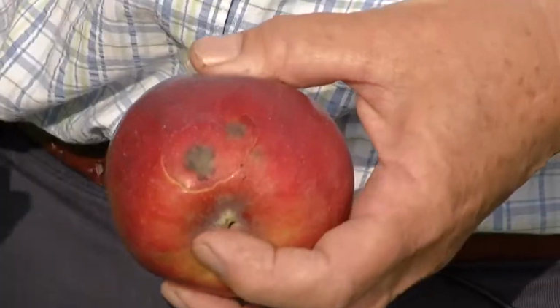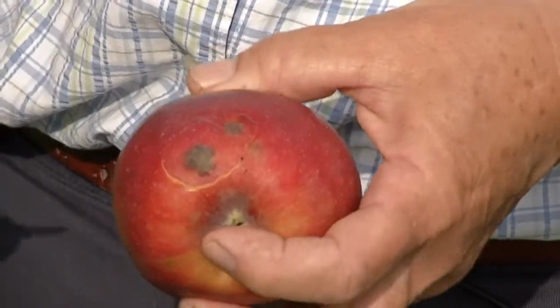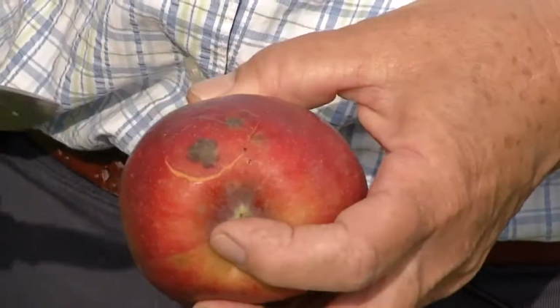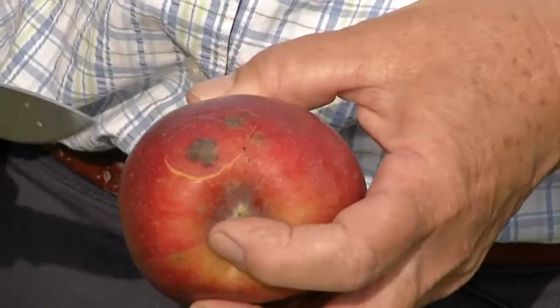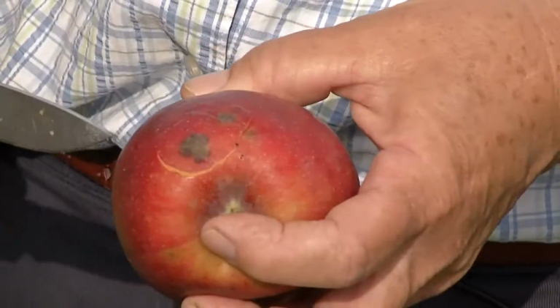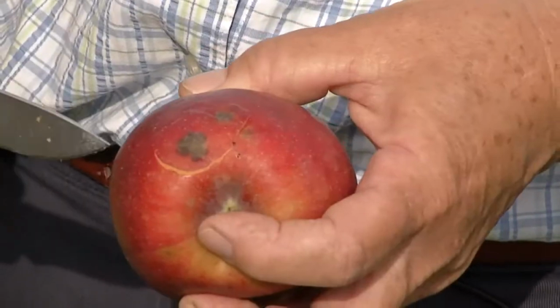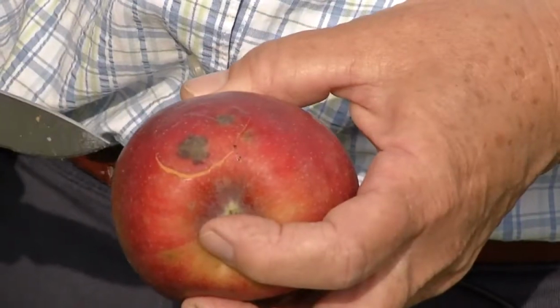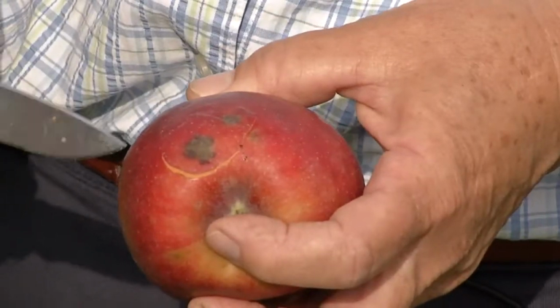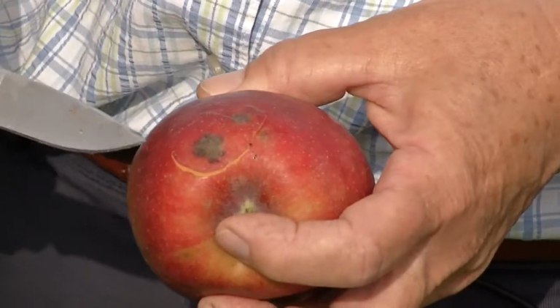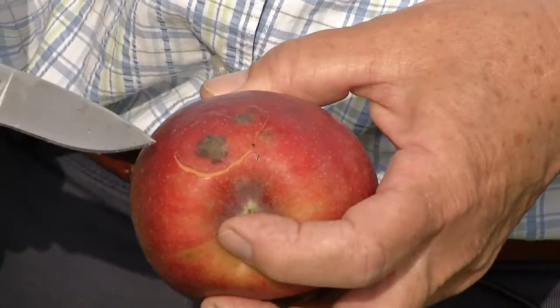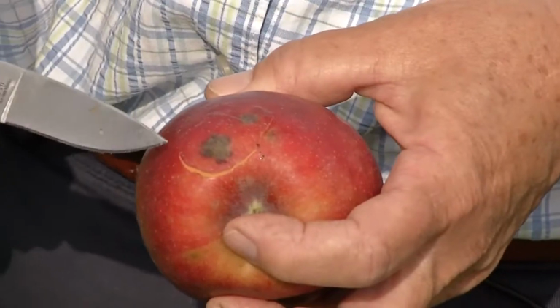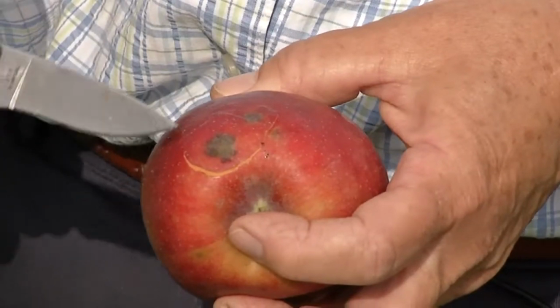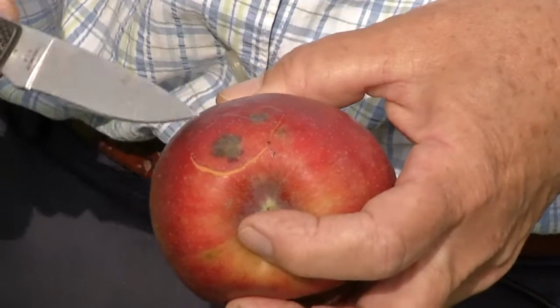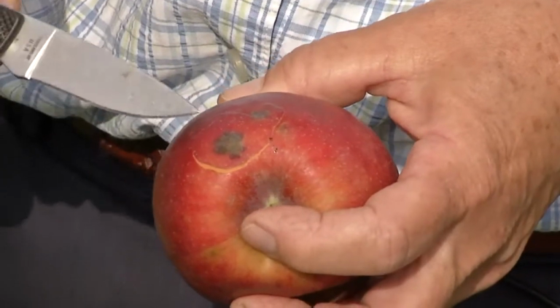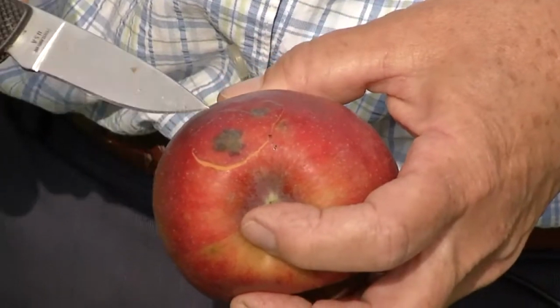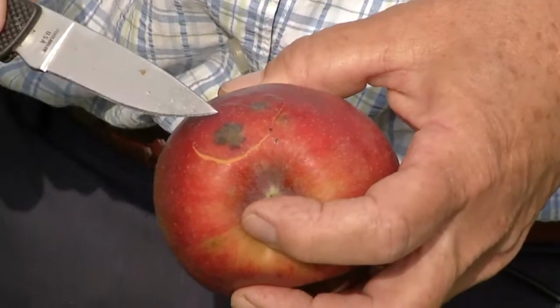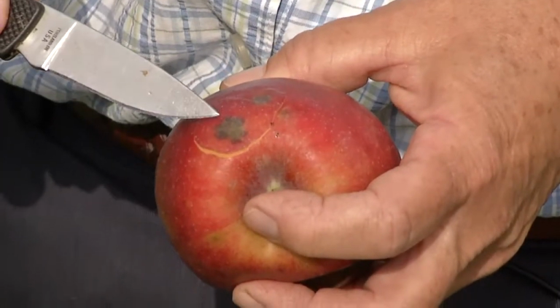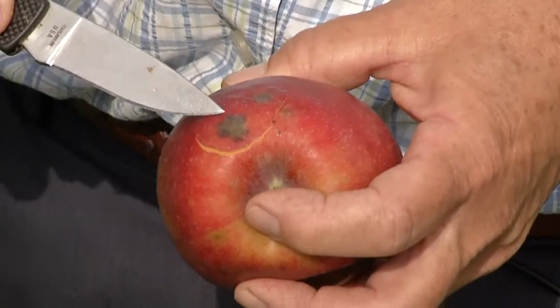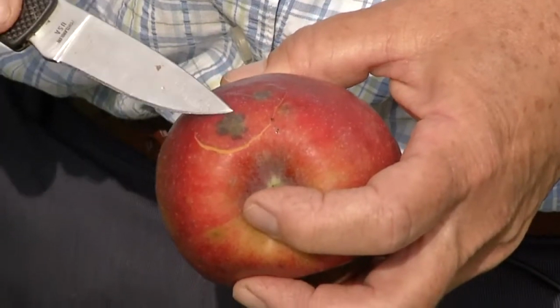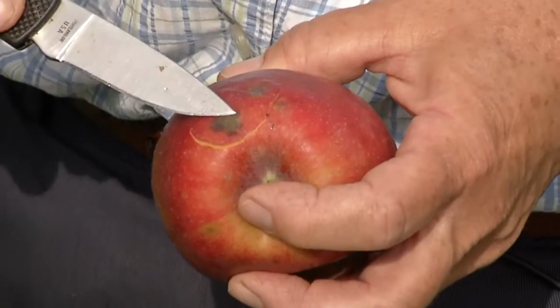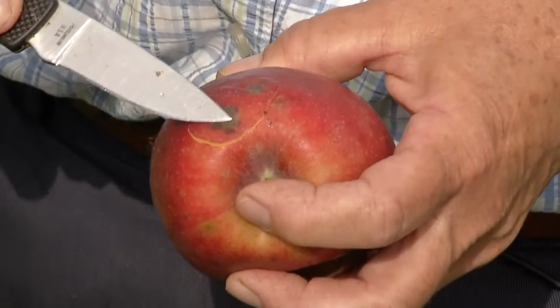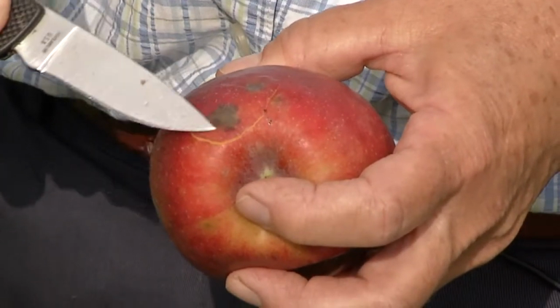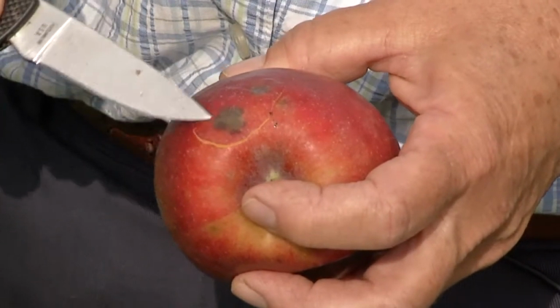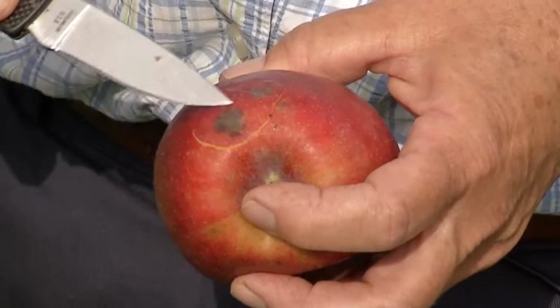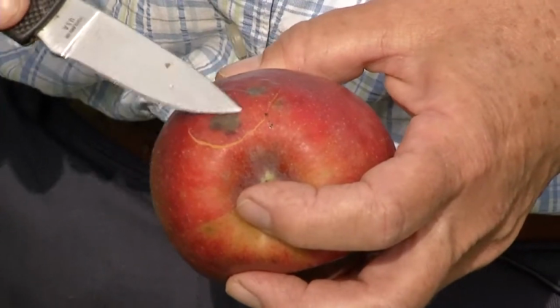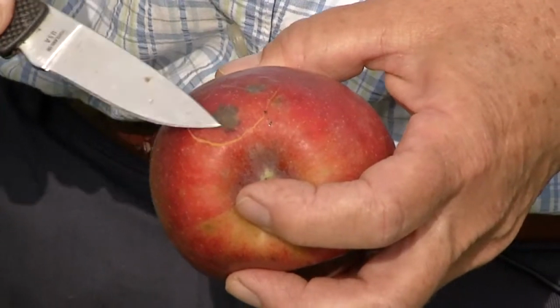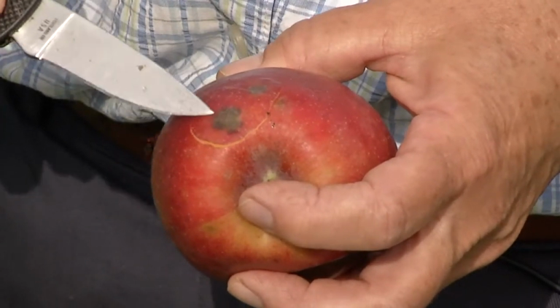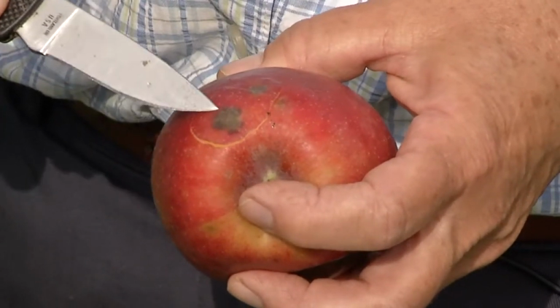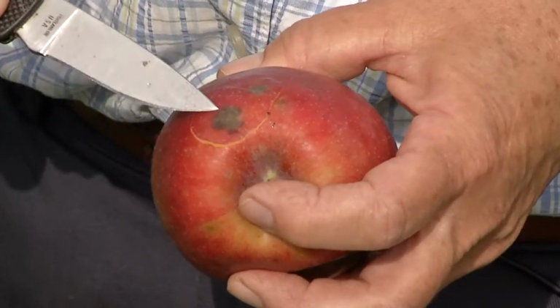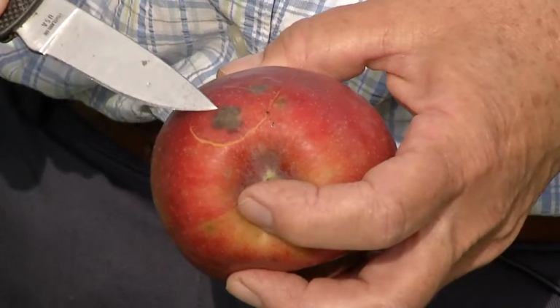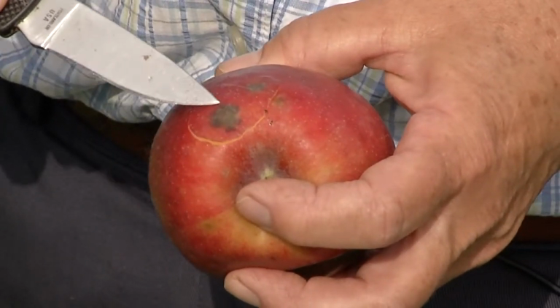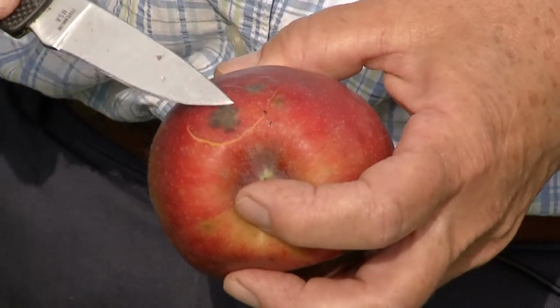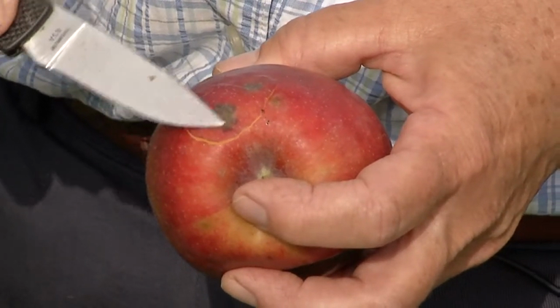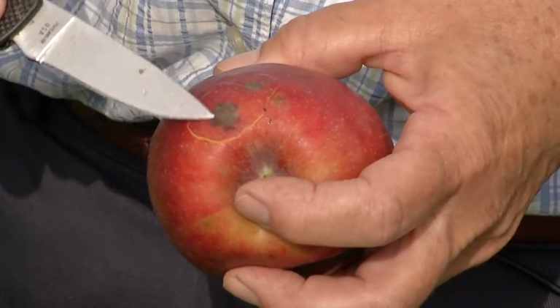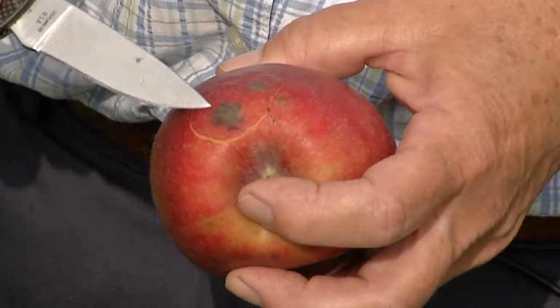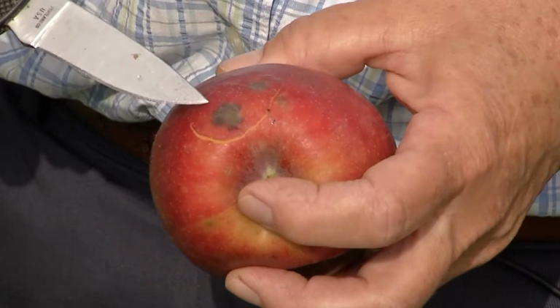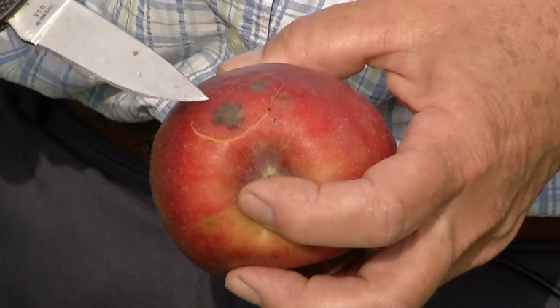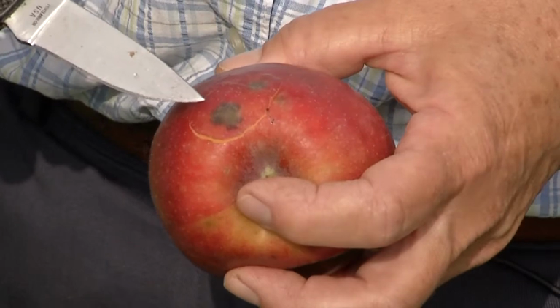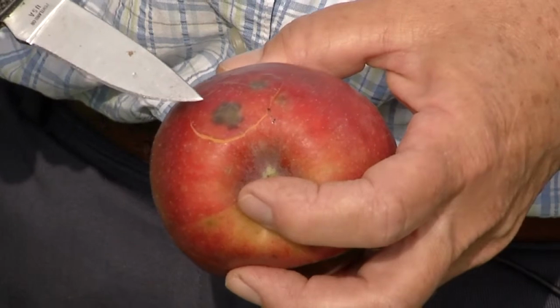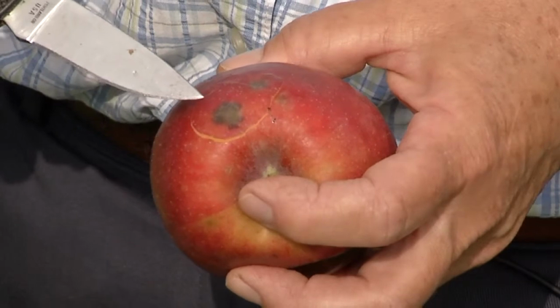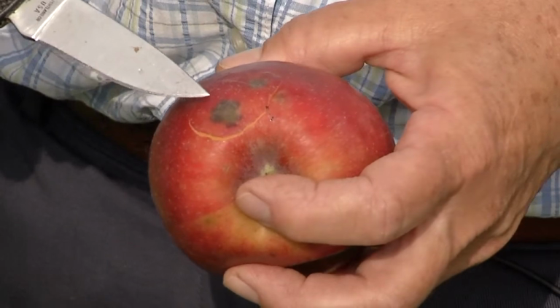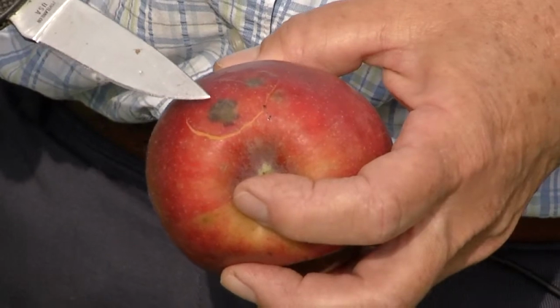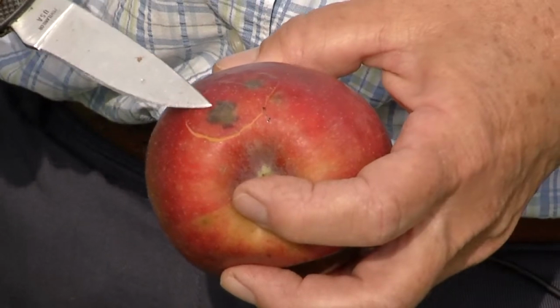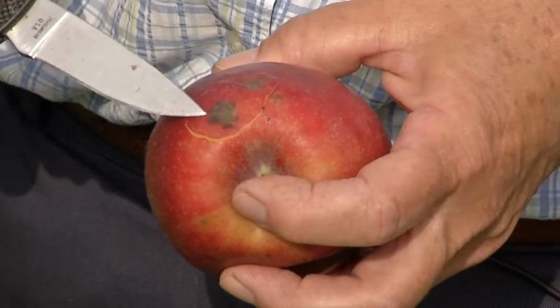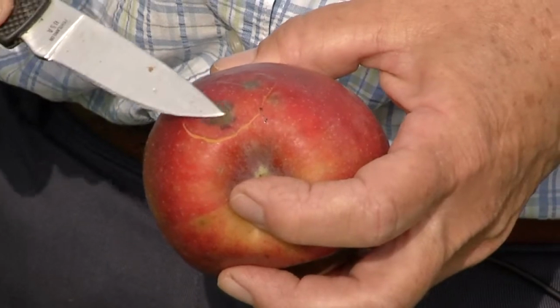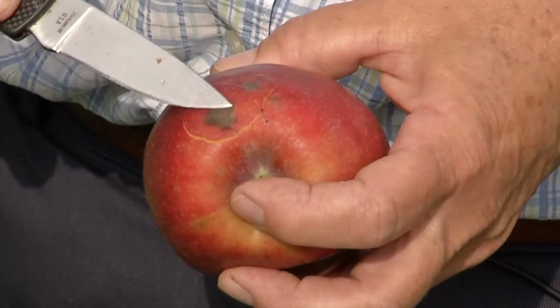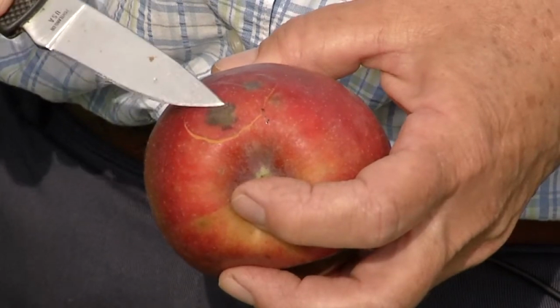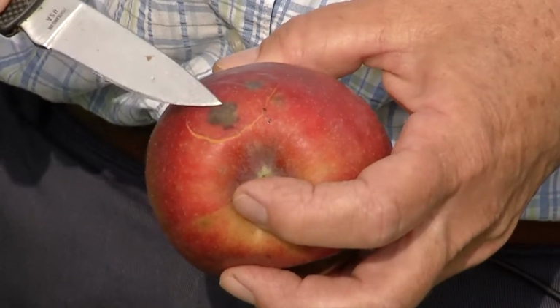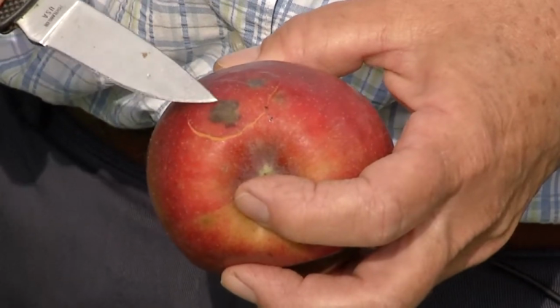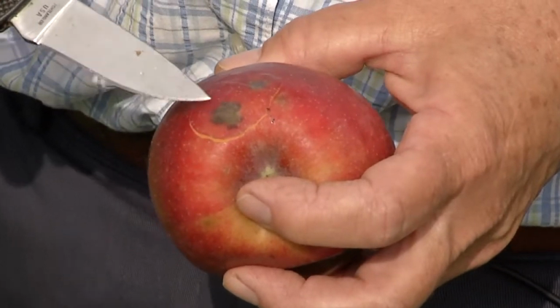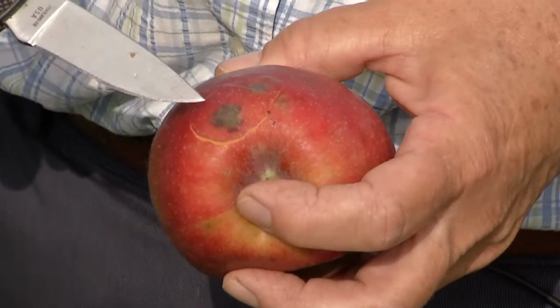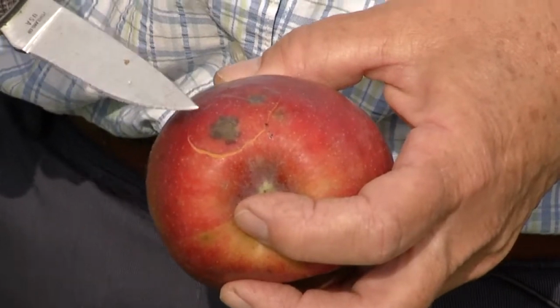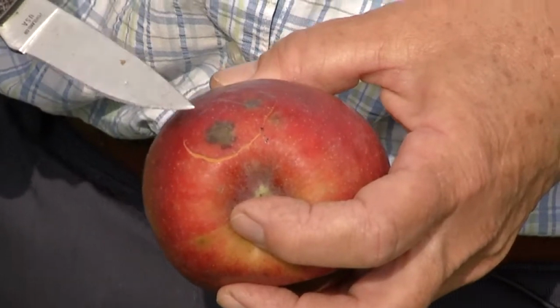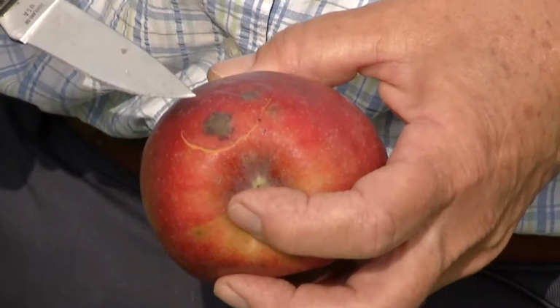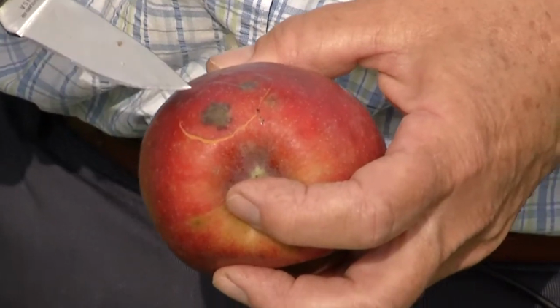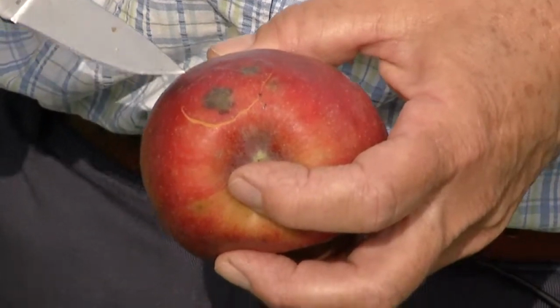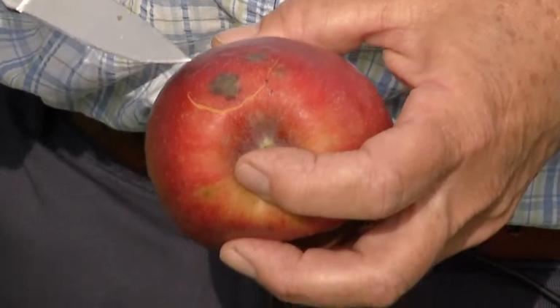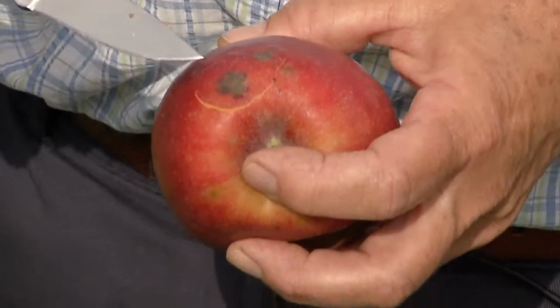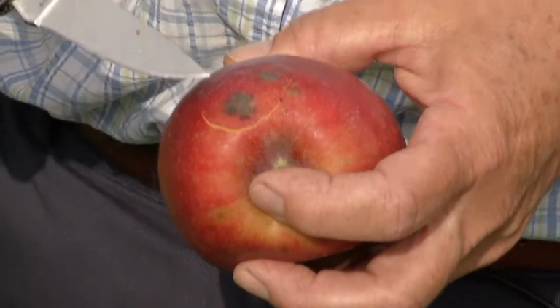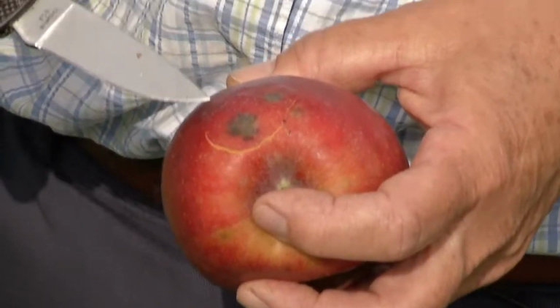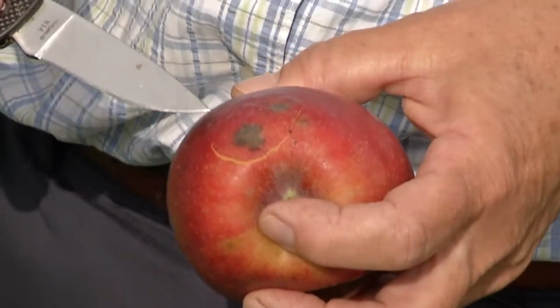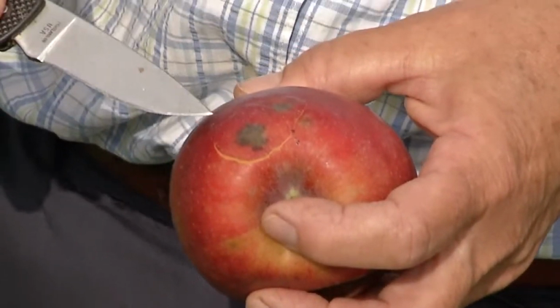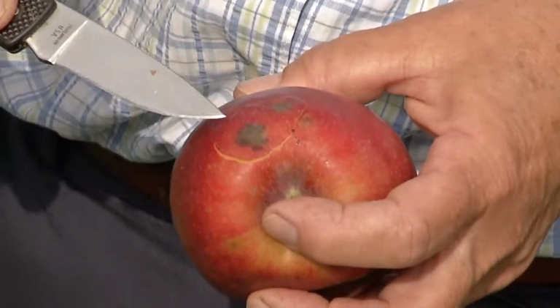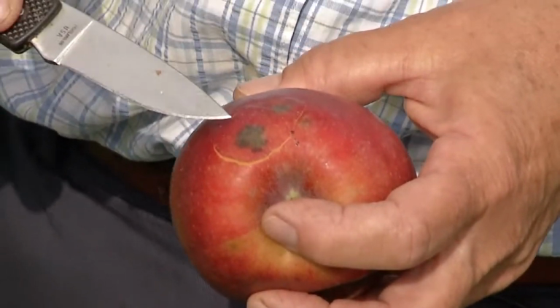This new stink bug is causing problems with a lot of our Ohio crops. The apple's turning red, it's ready to harvest, and the area where the stink bug's fed usually shows up as a dark blotch.